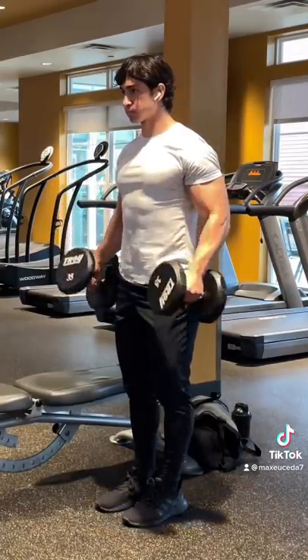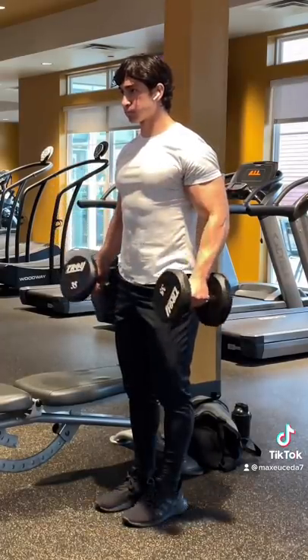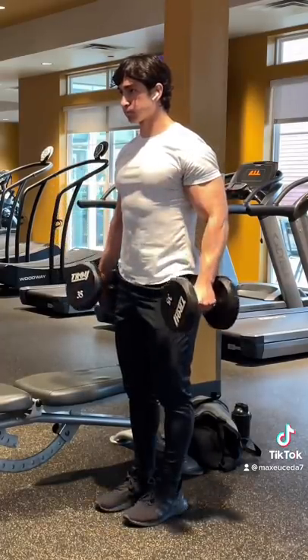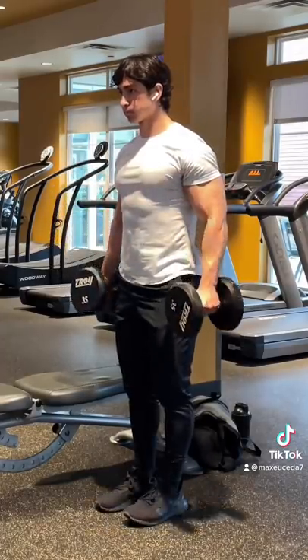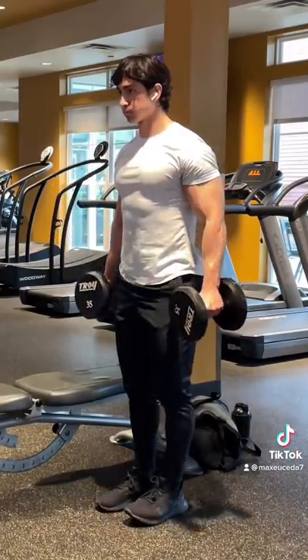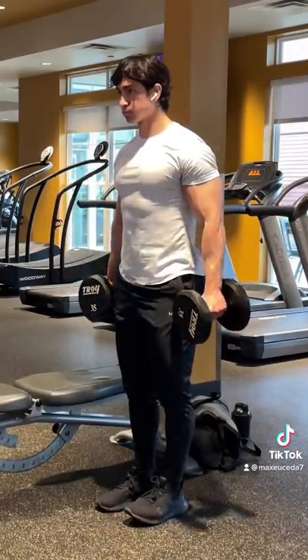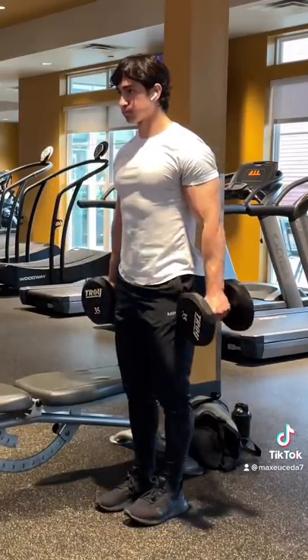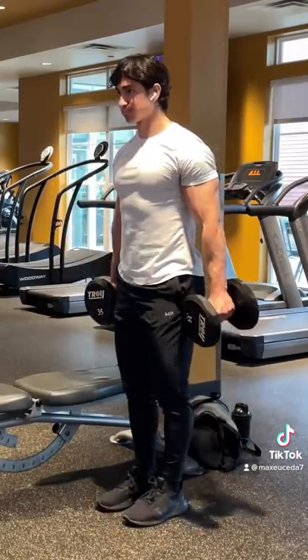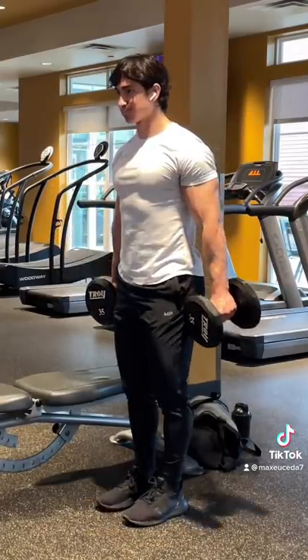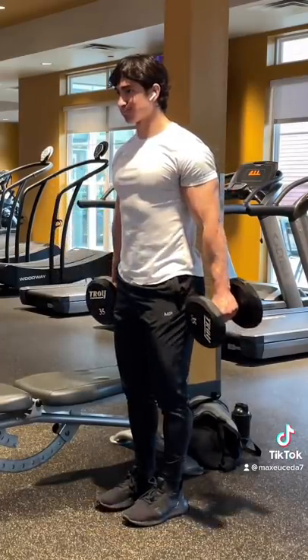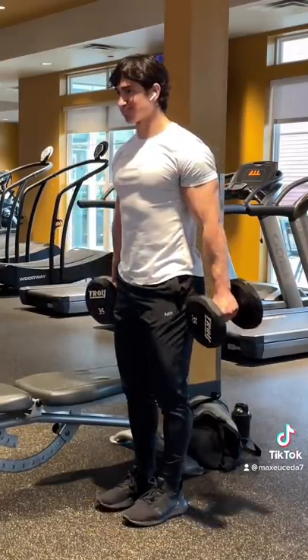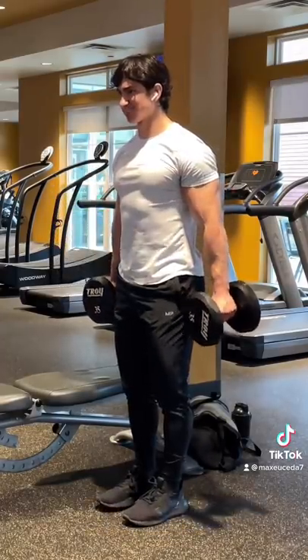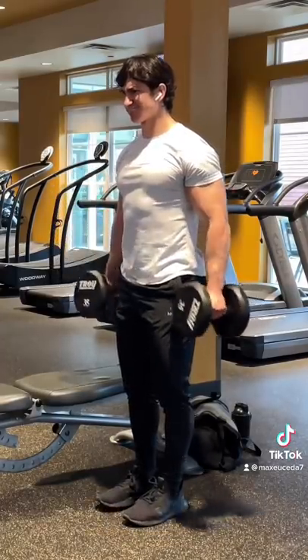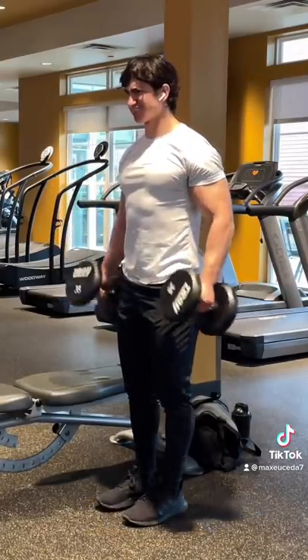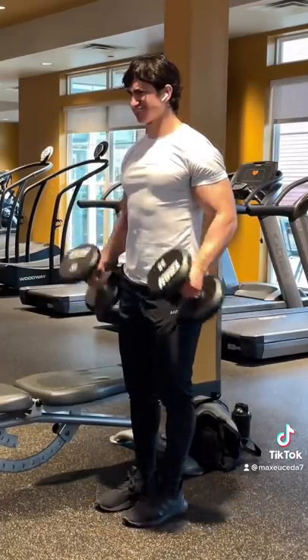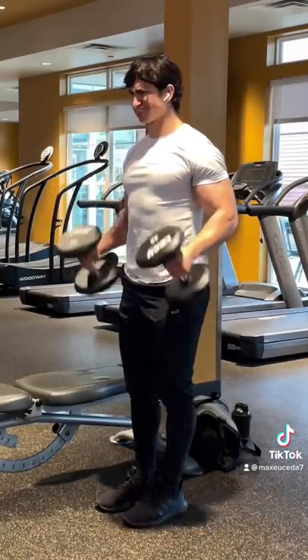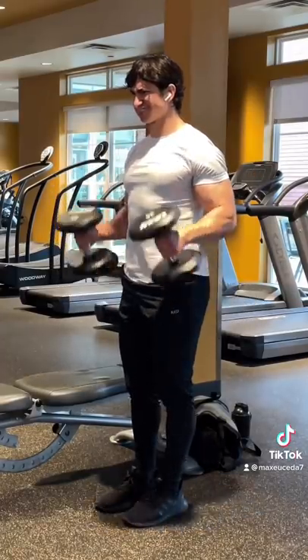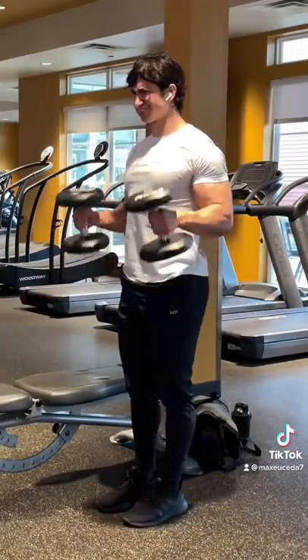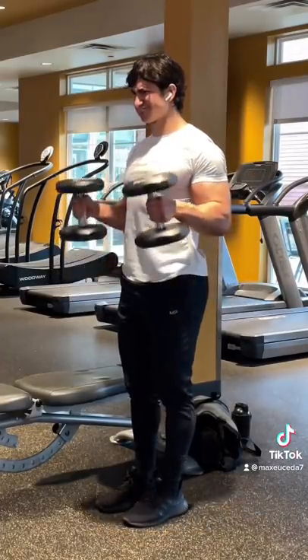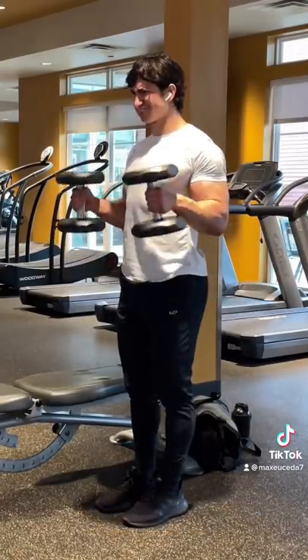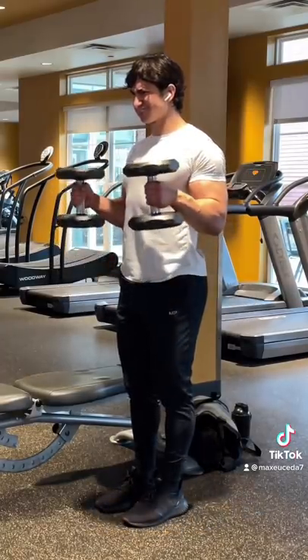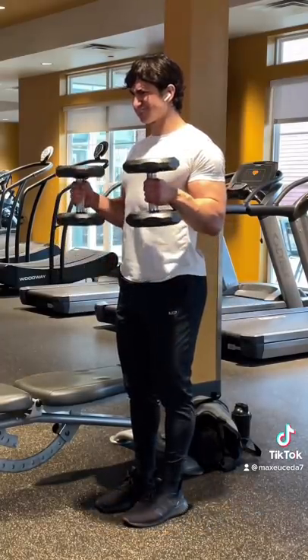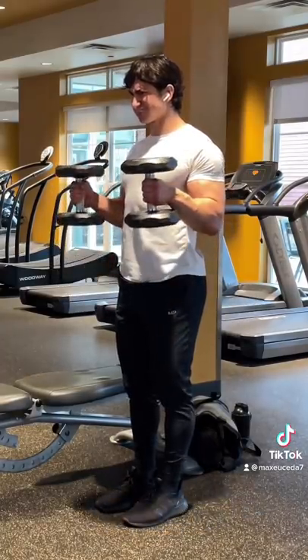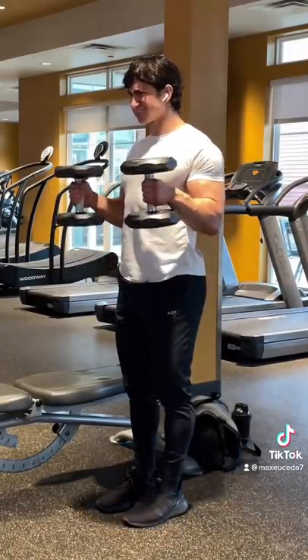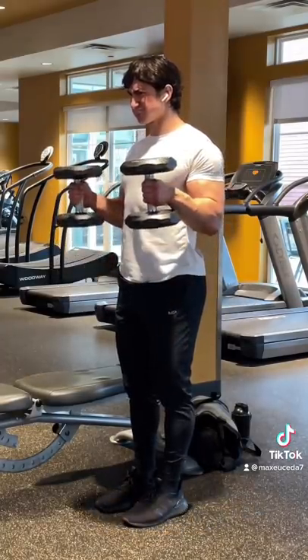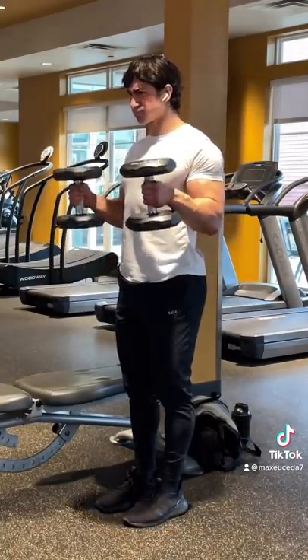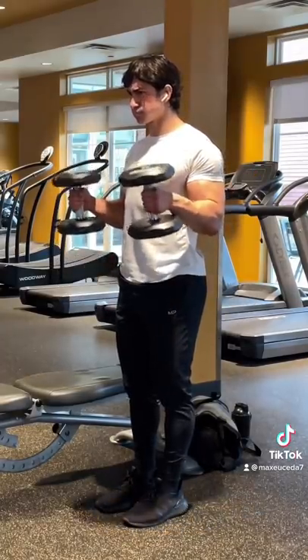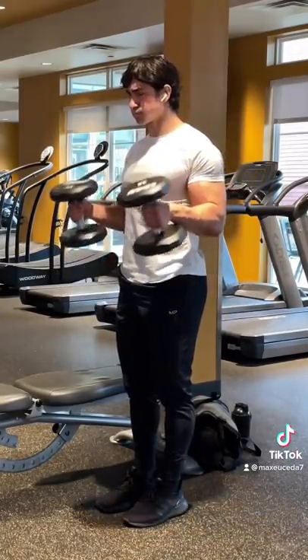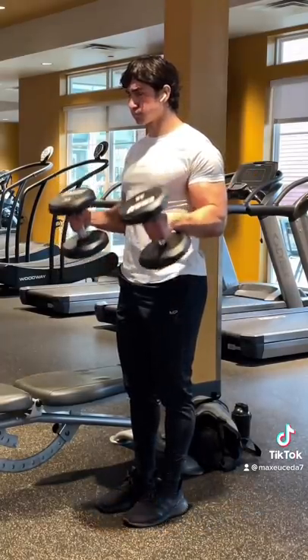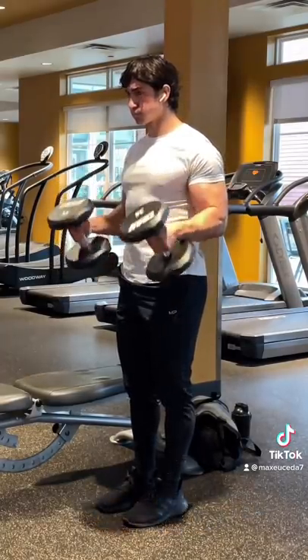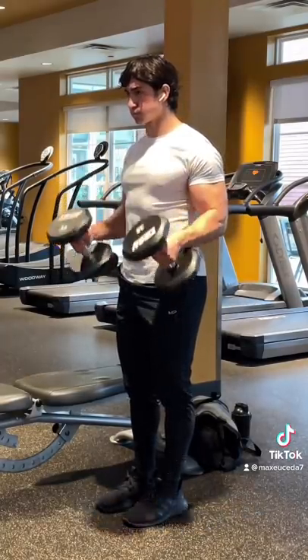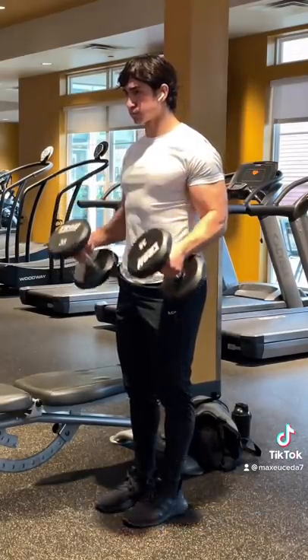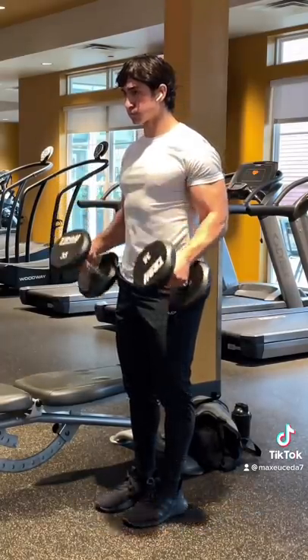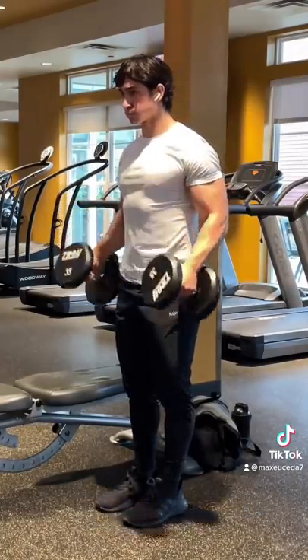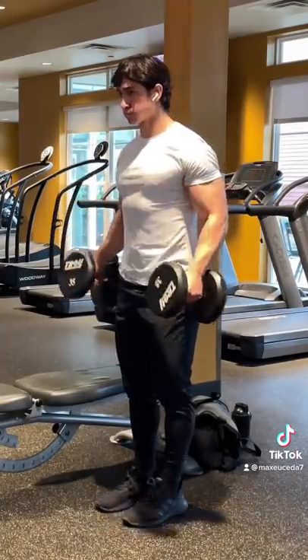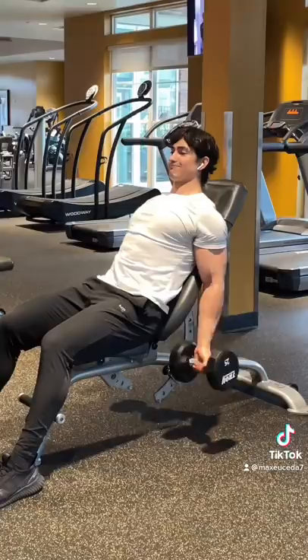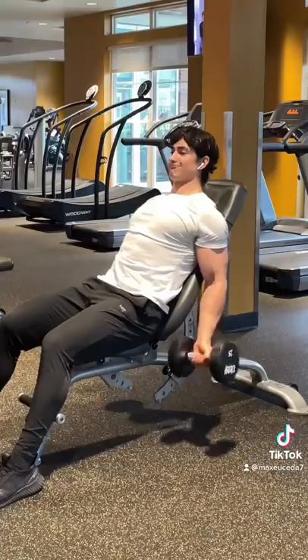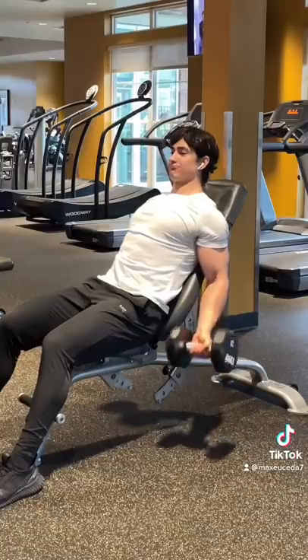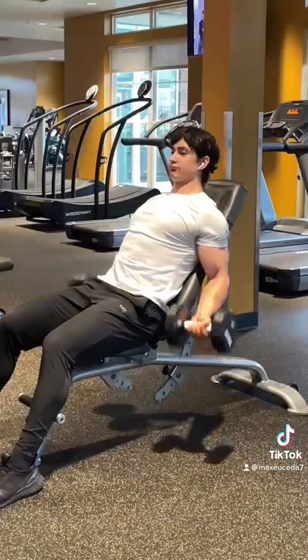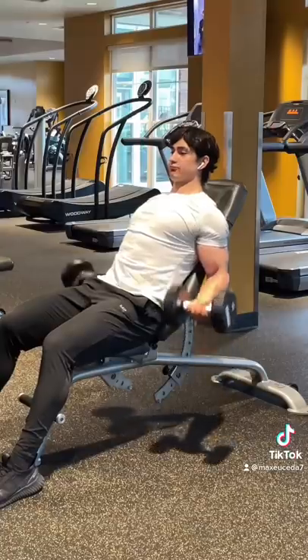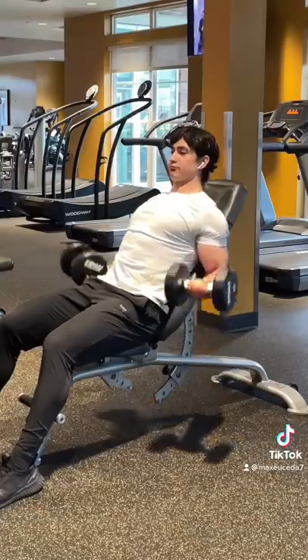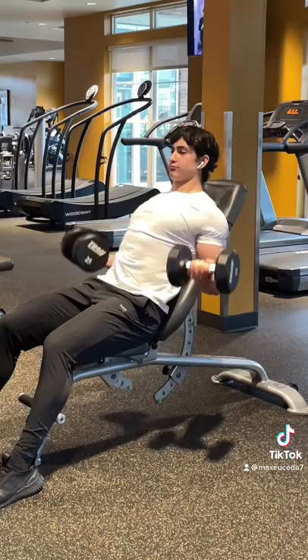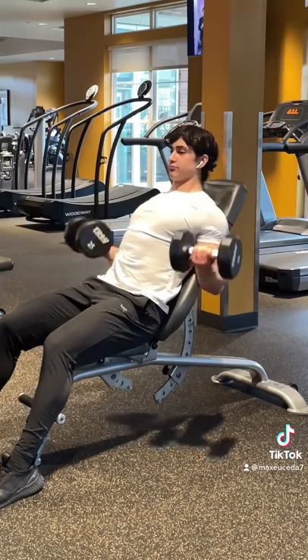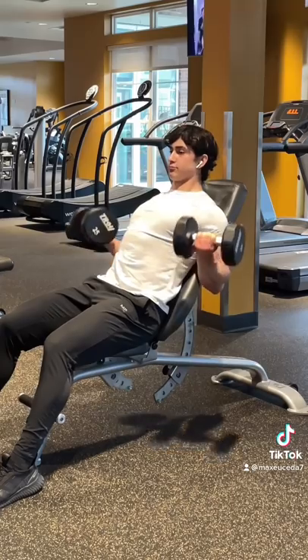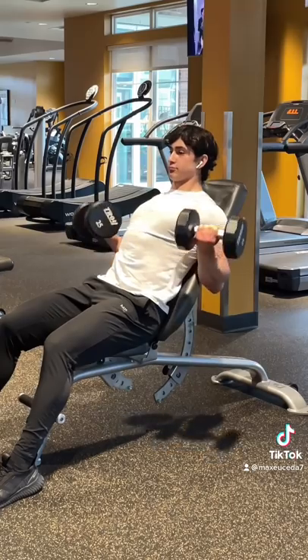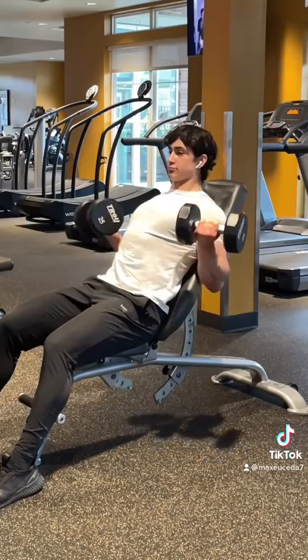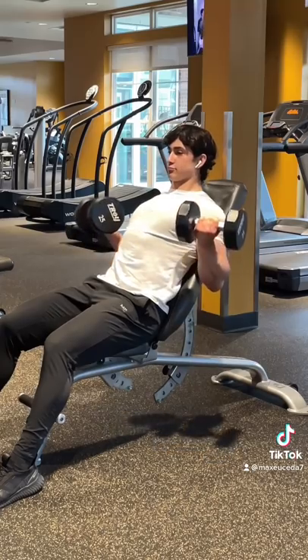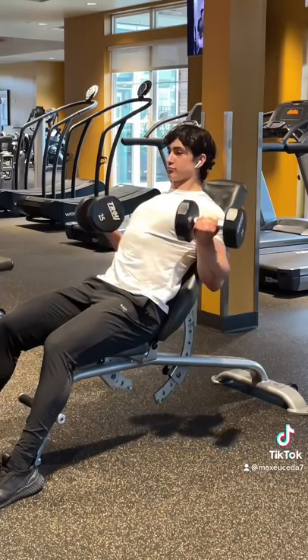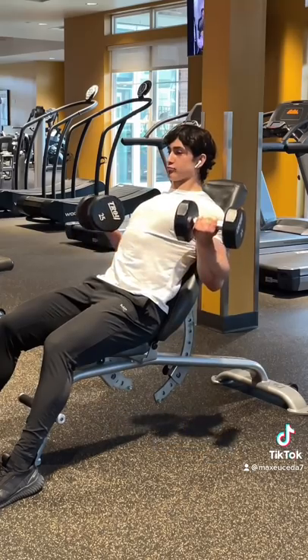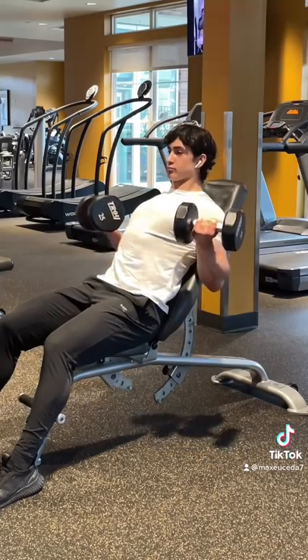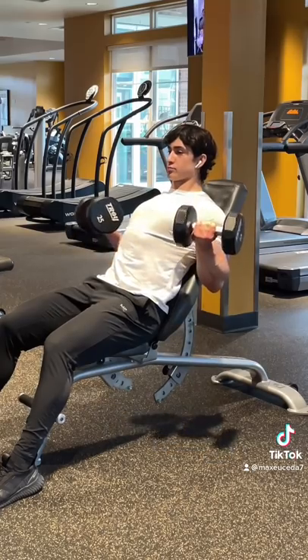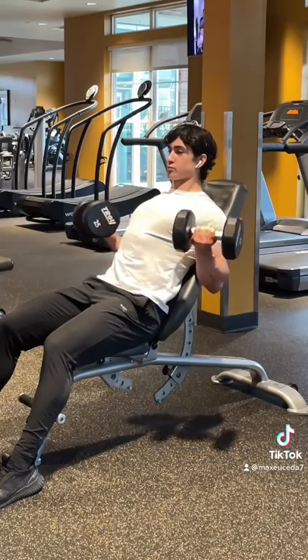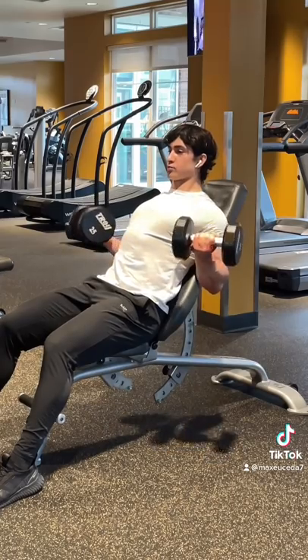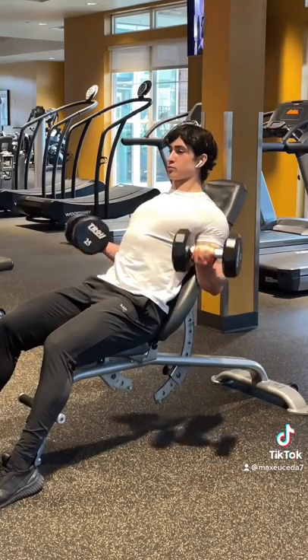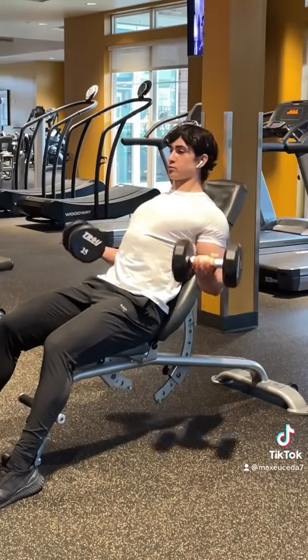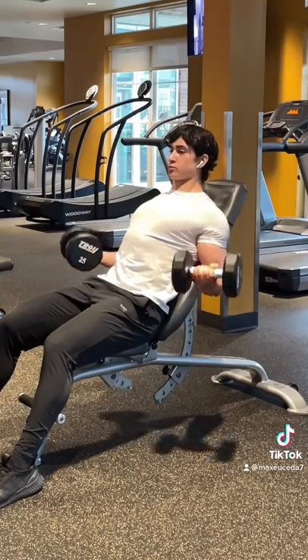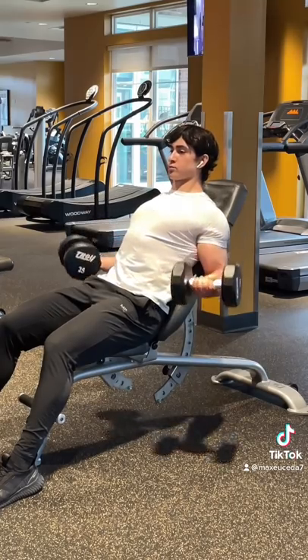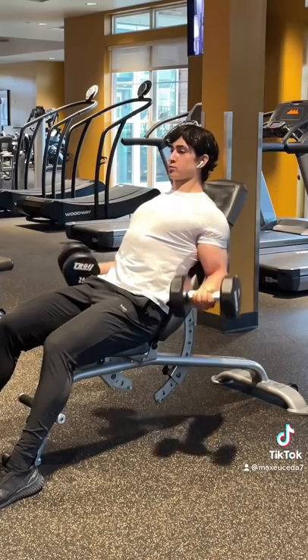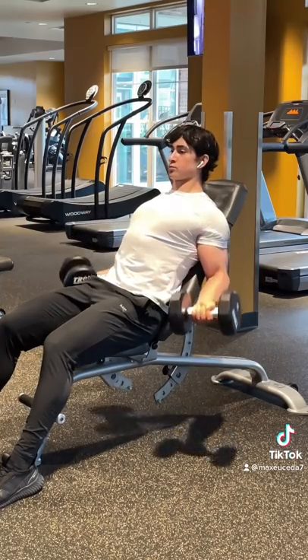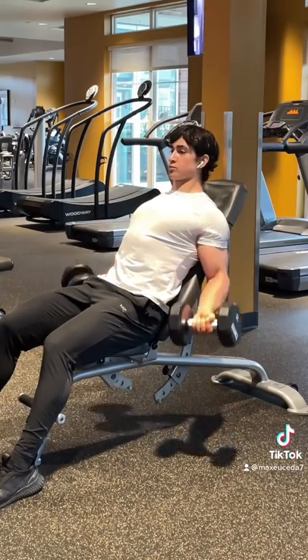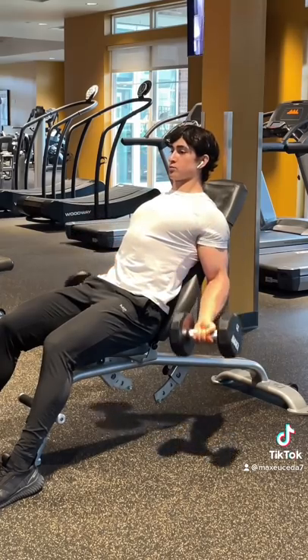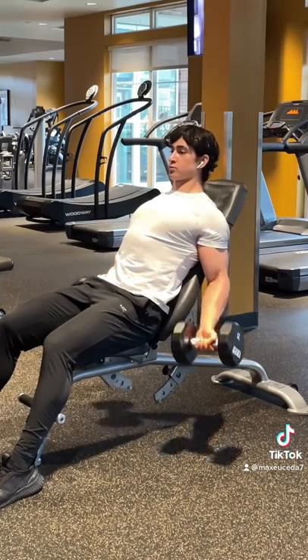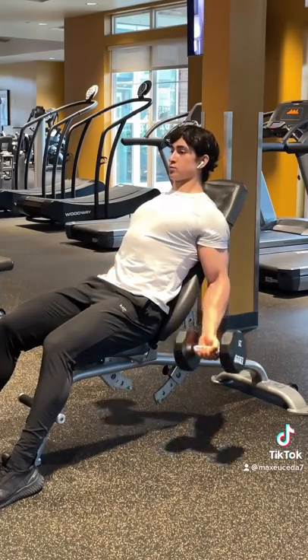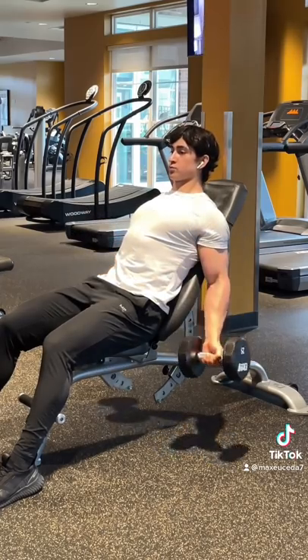This wasn't a superset, by the way — I did three sets of each bicep exercise. And finally, I finished off with incline curls, and that is the full workout.